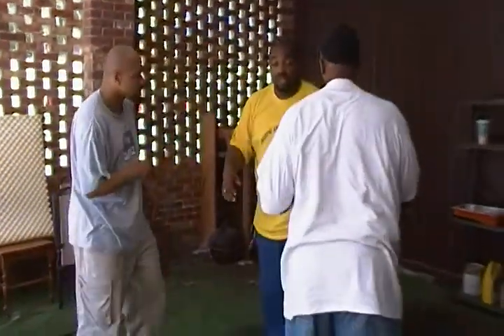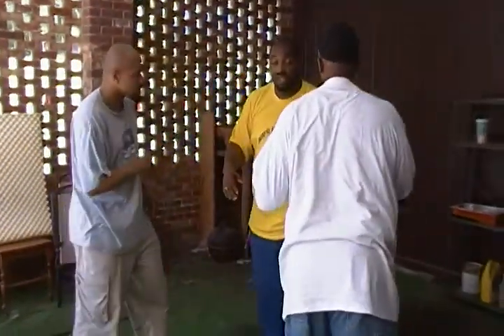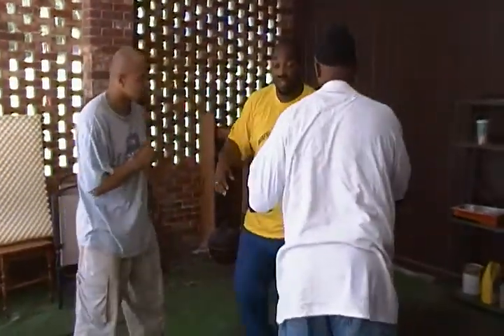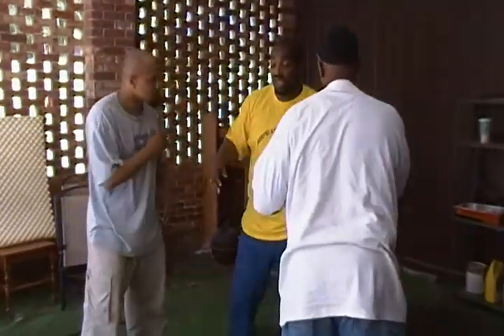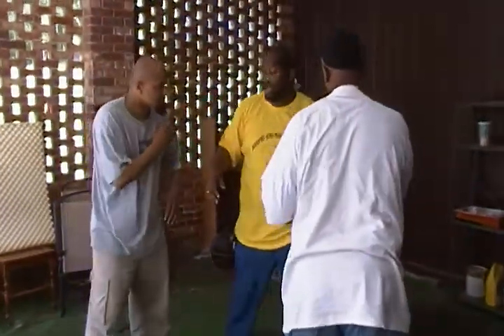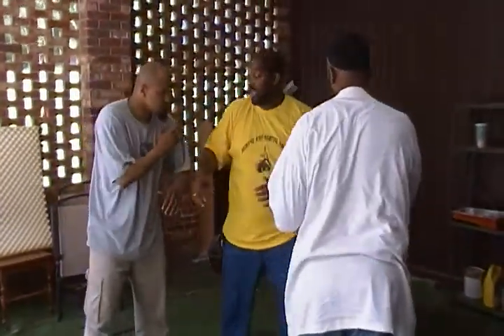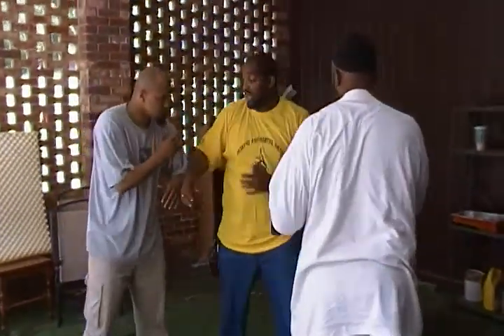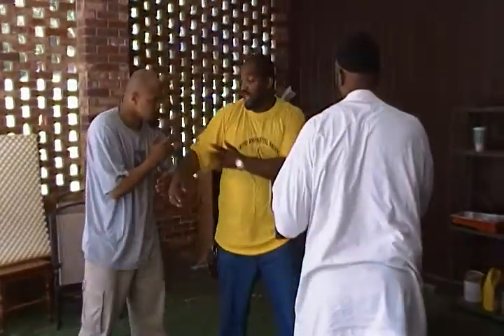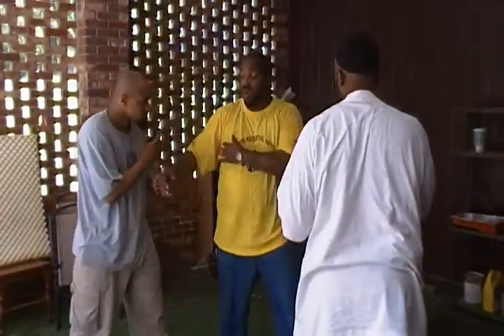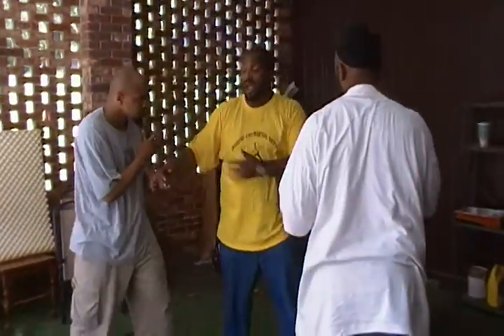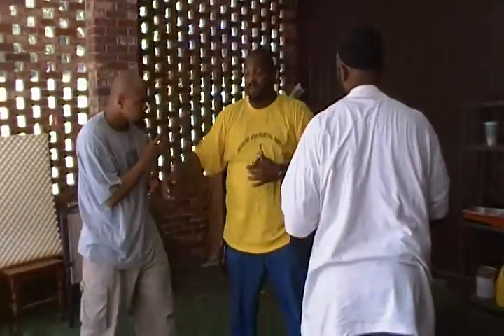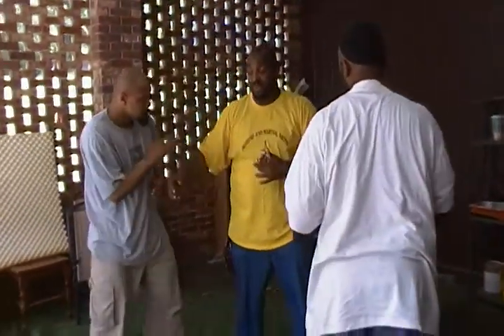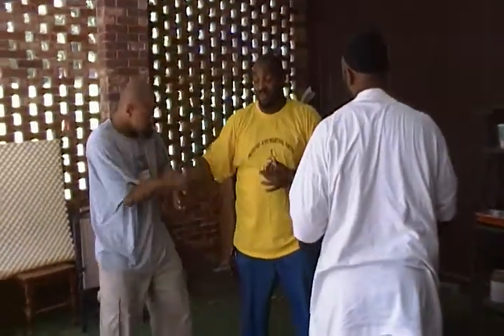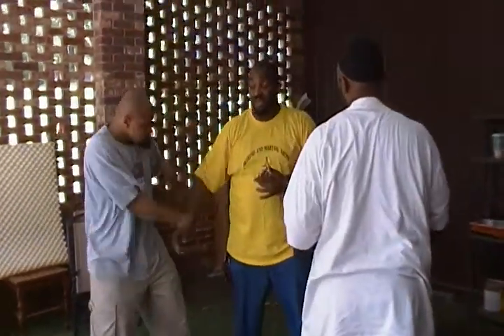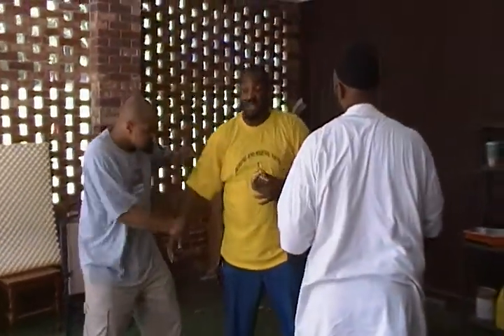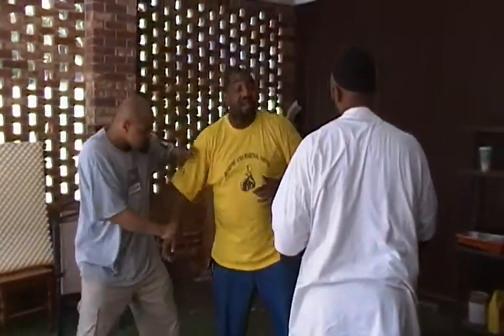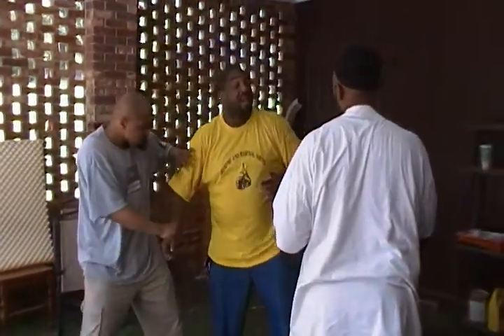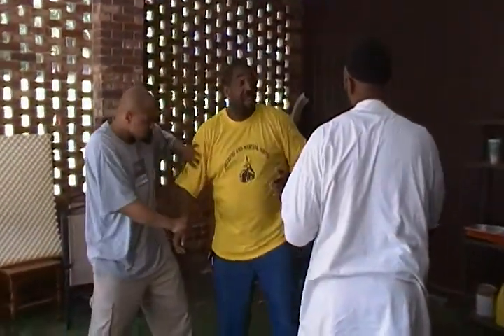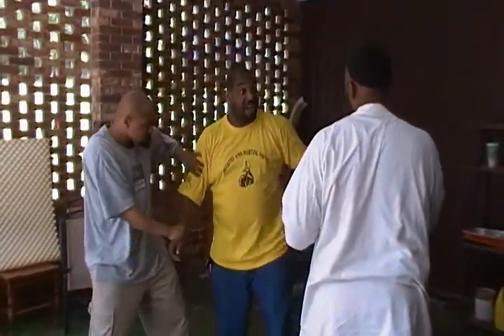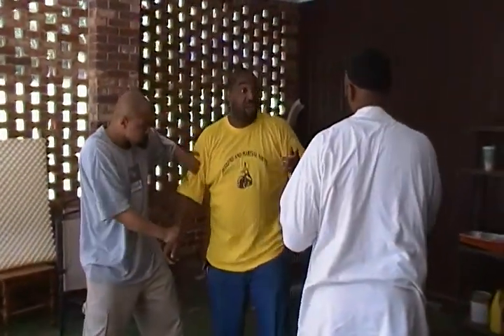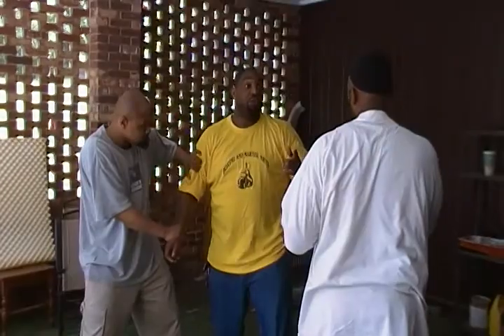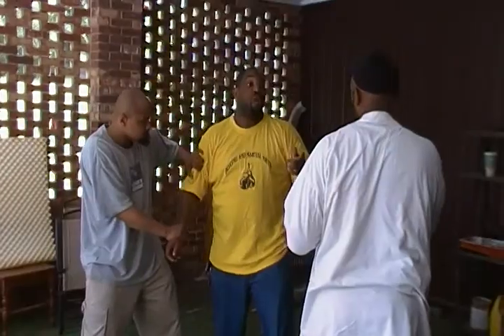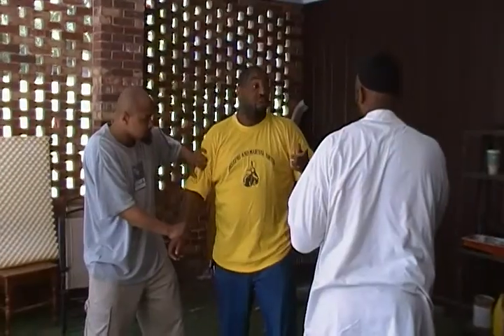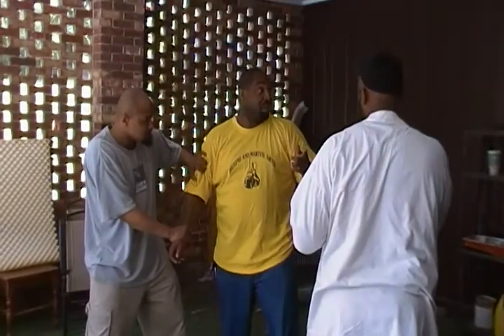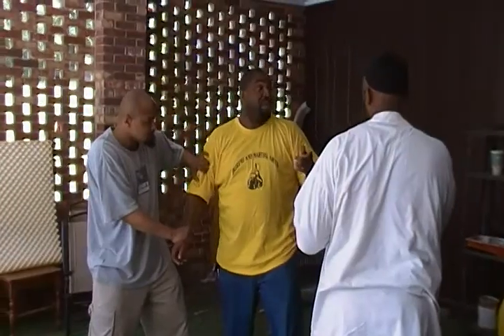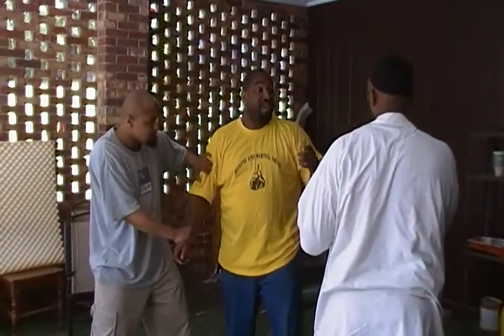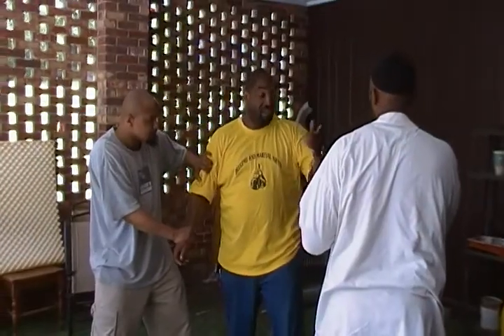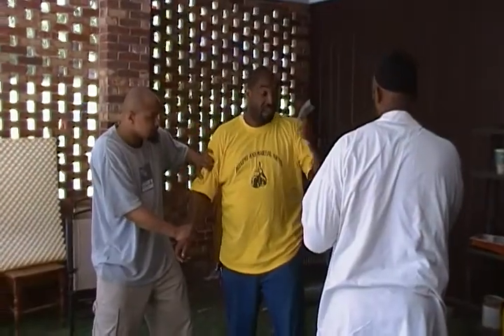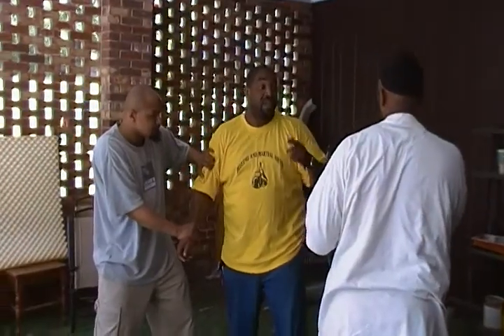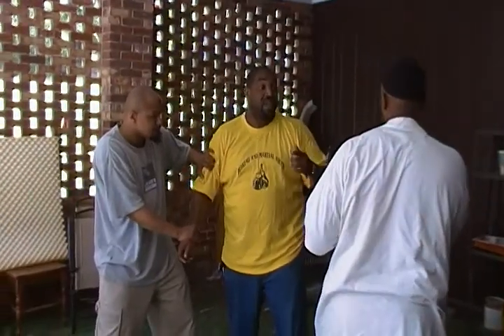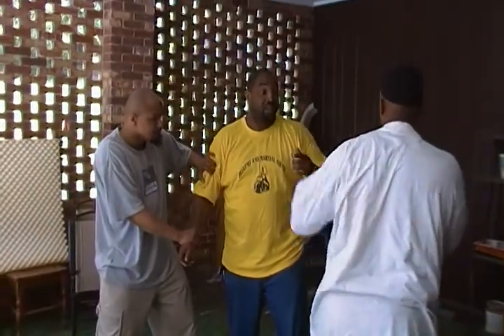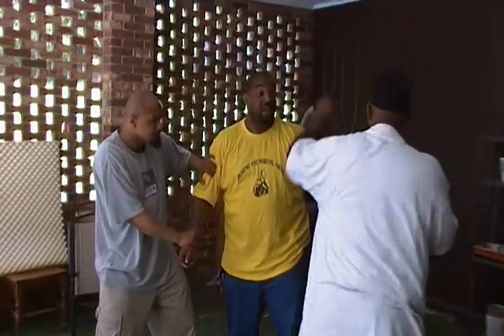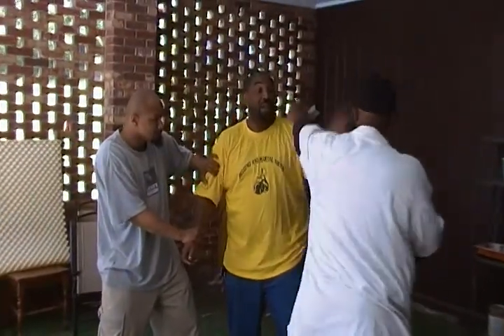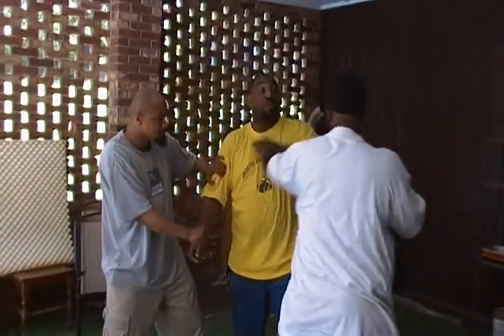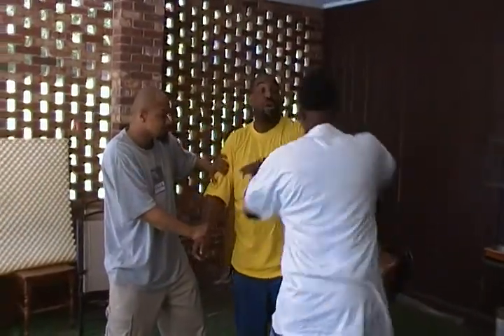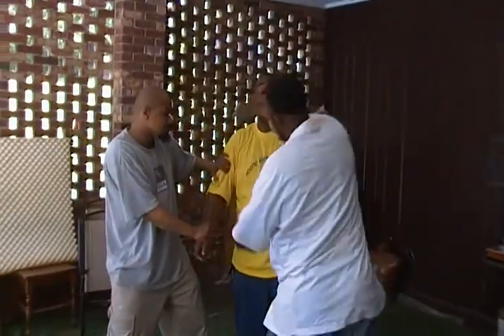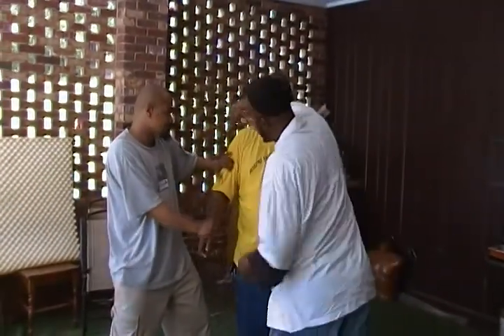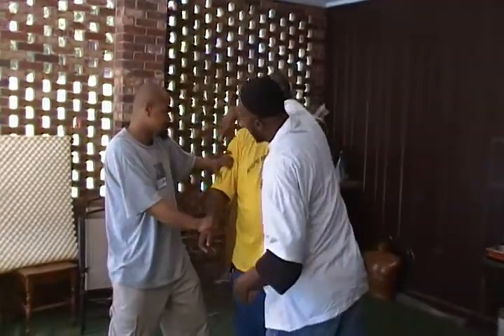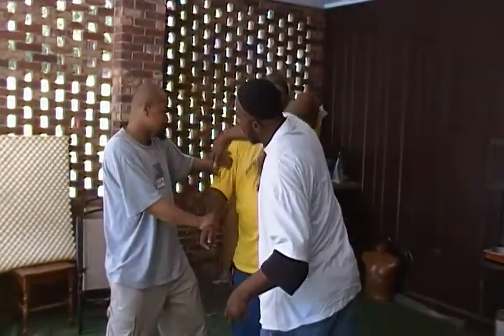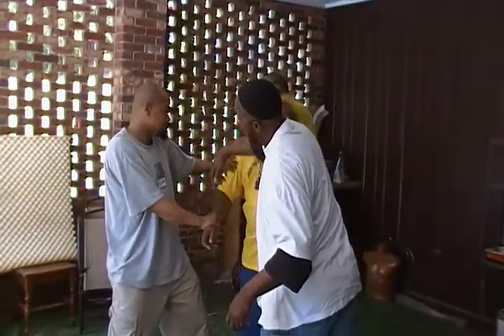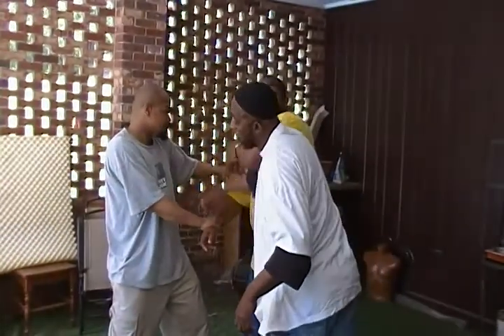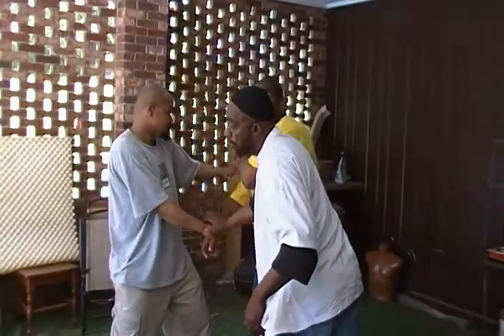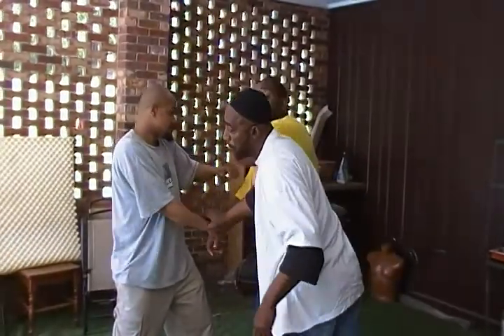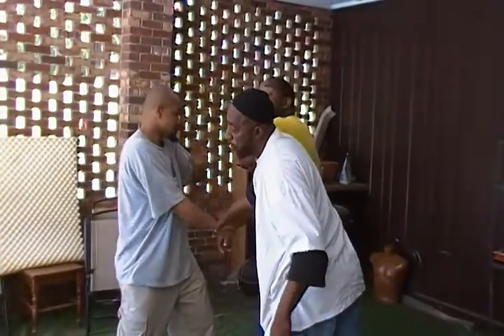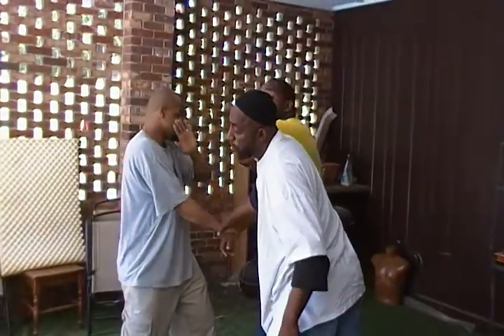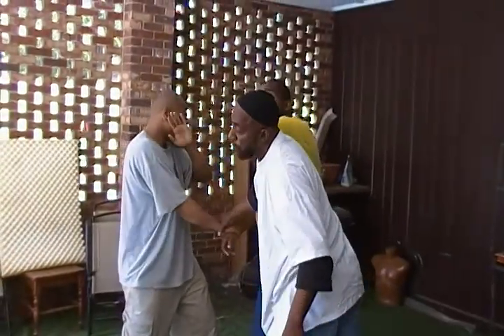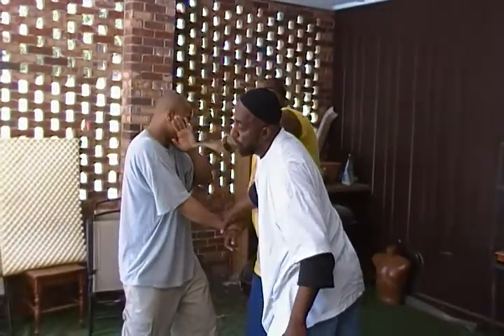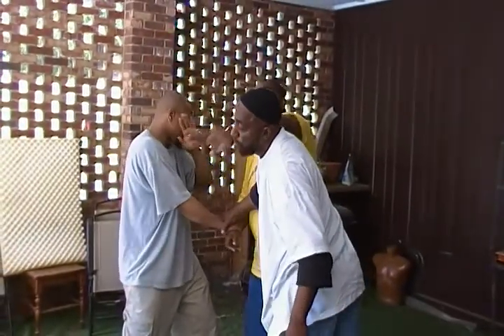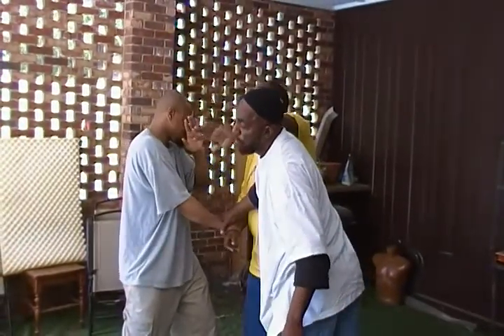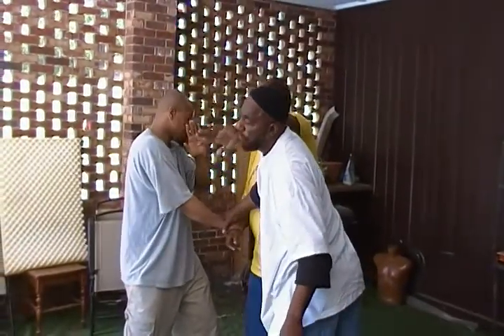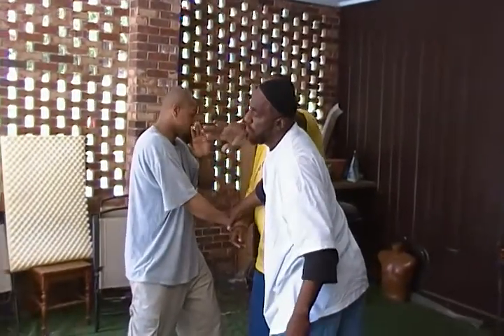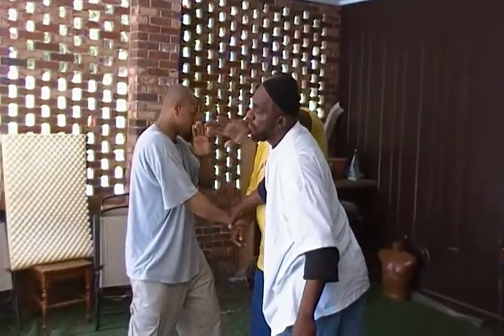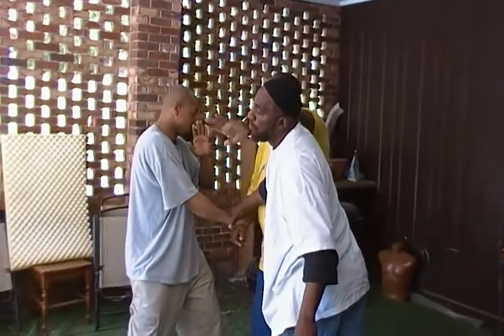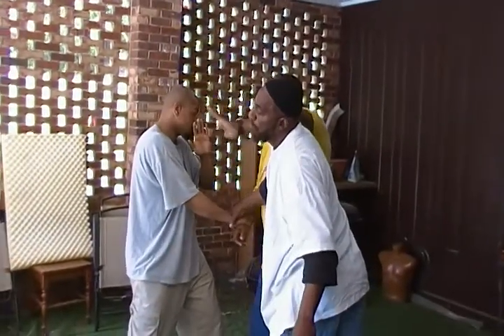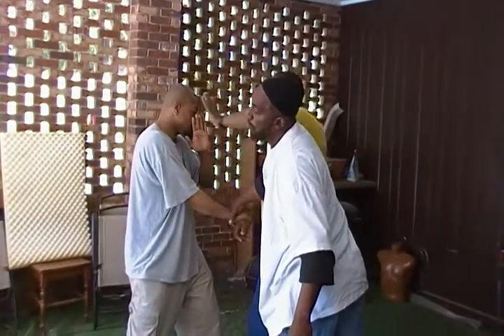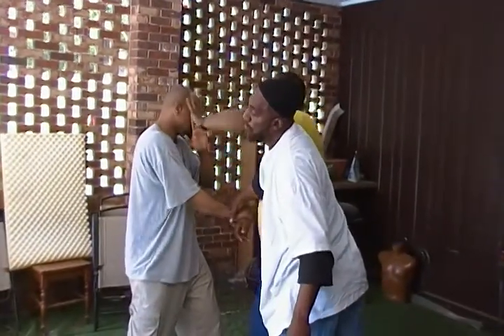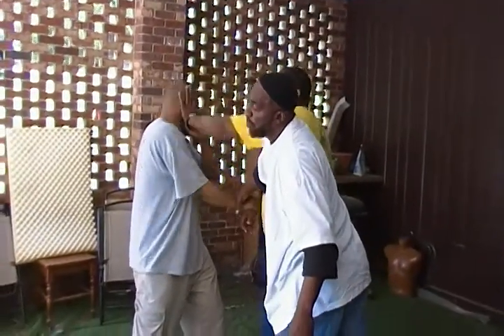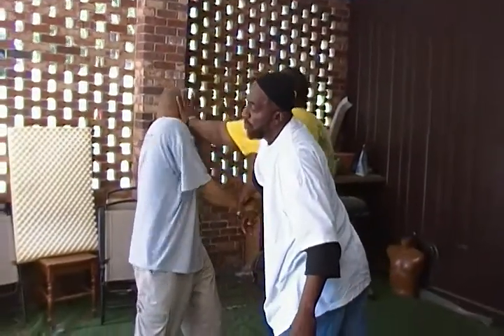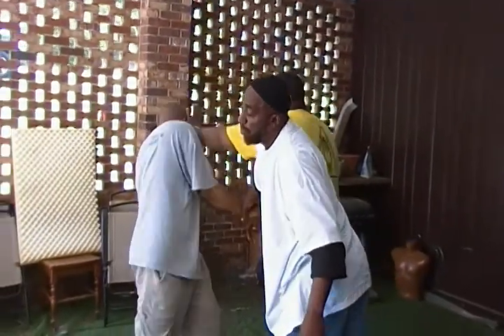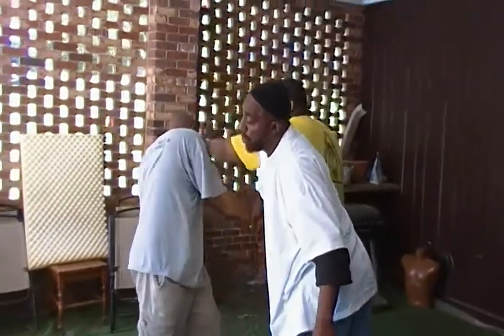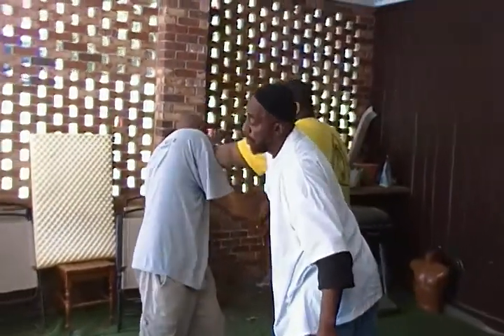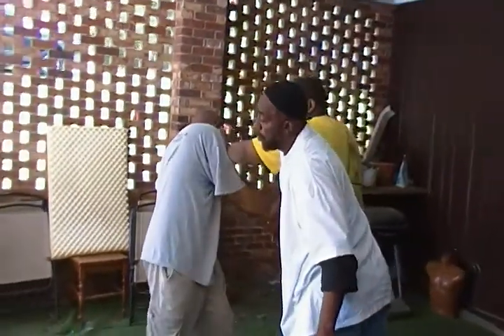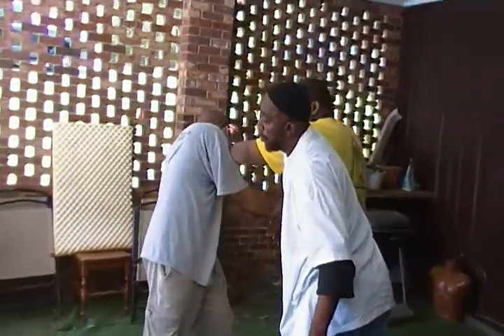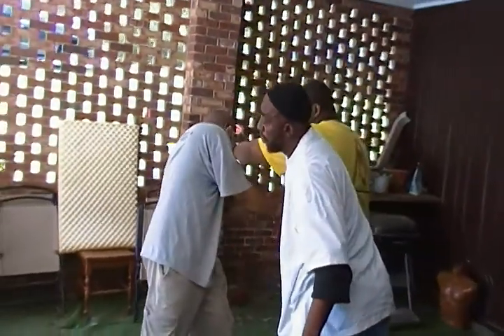Just say he grabs me — now two-on-one really kicks in because he comes in. One, two, hit, hit, hit. Now I got hit.